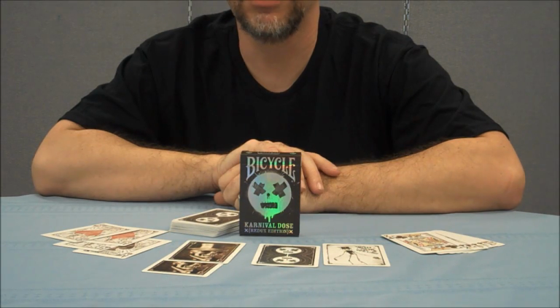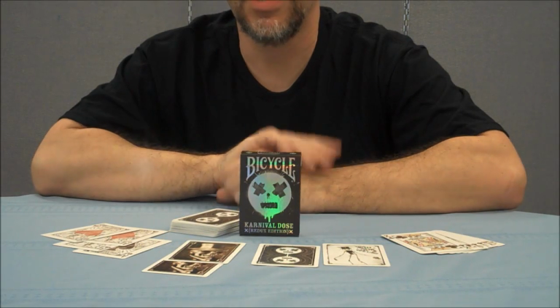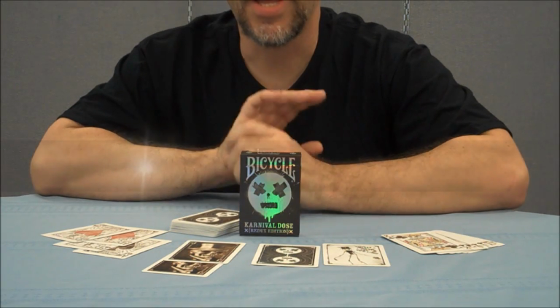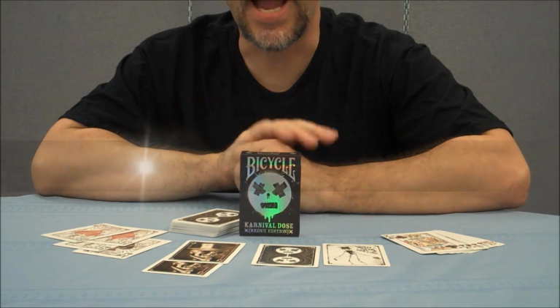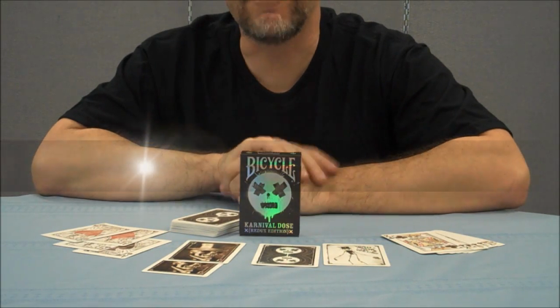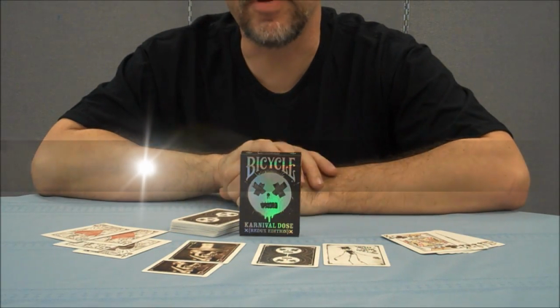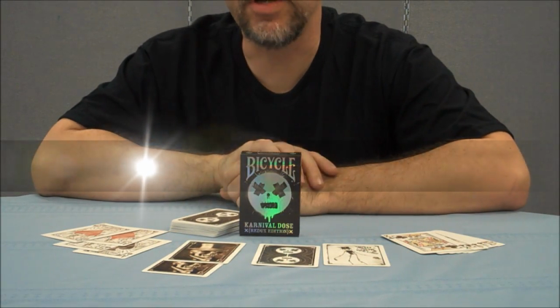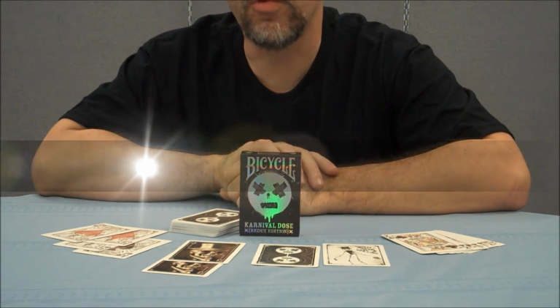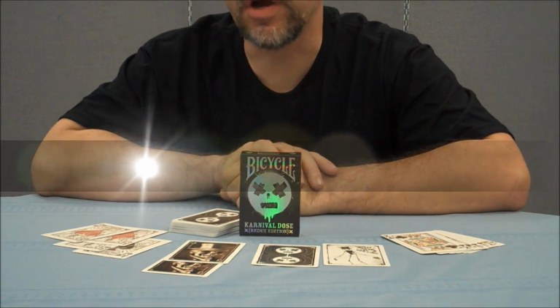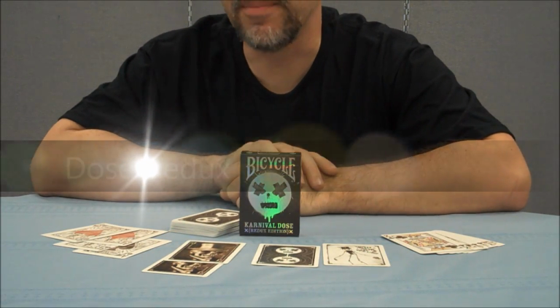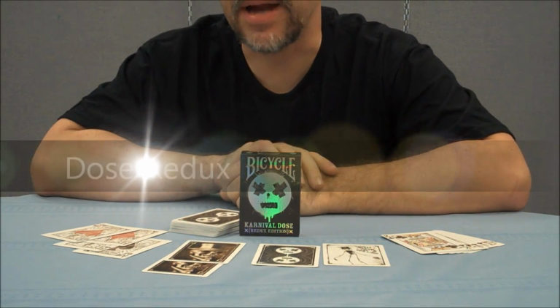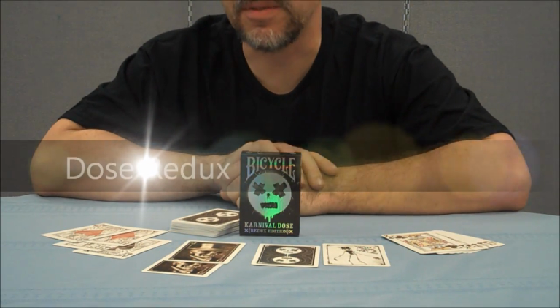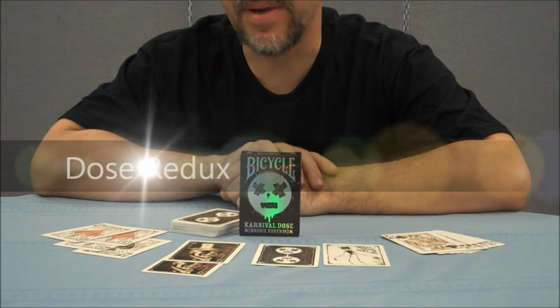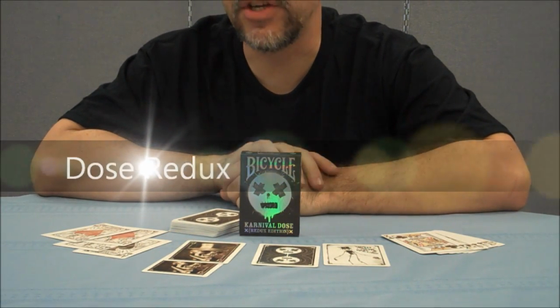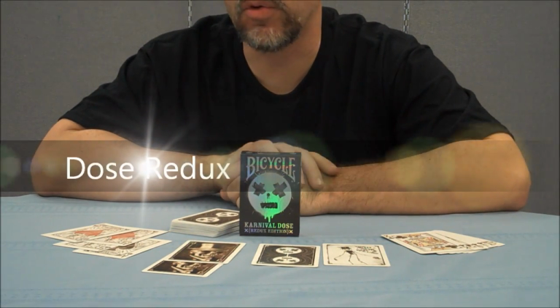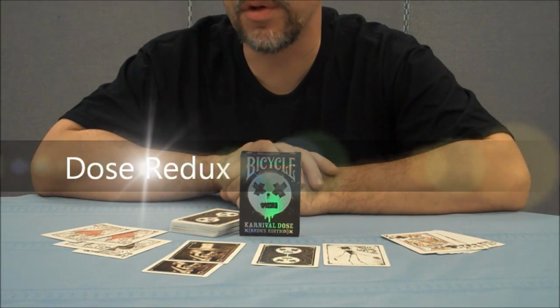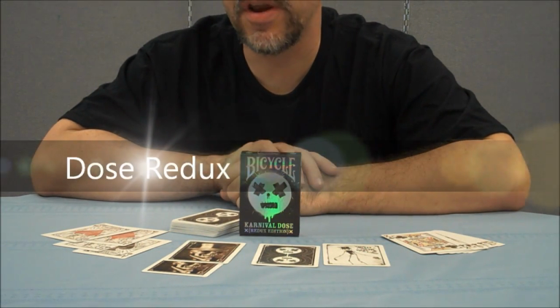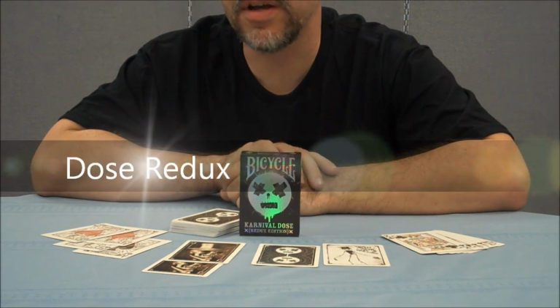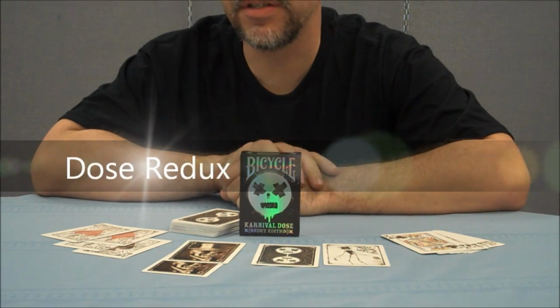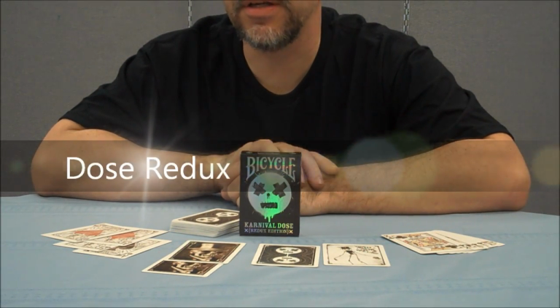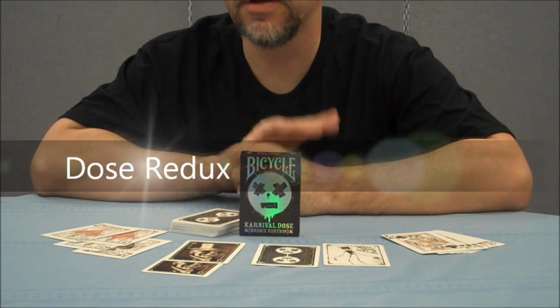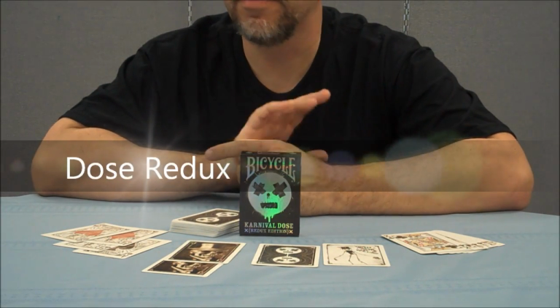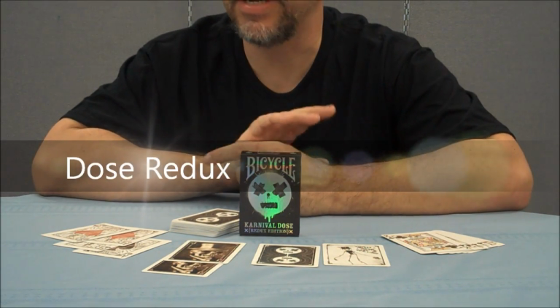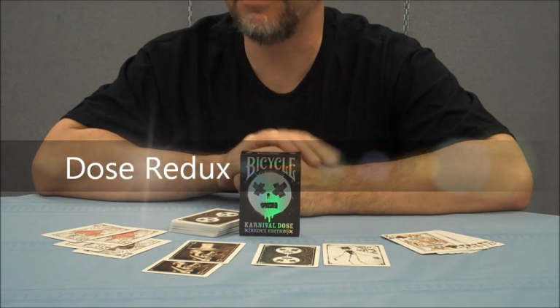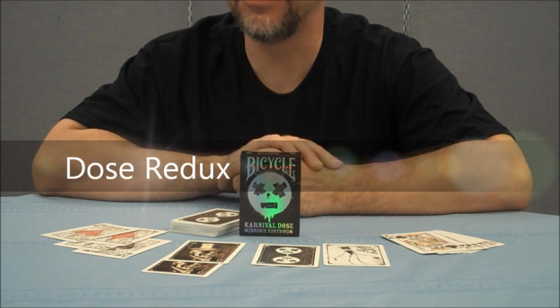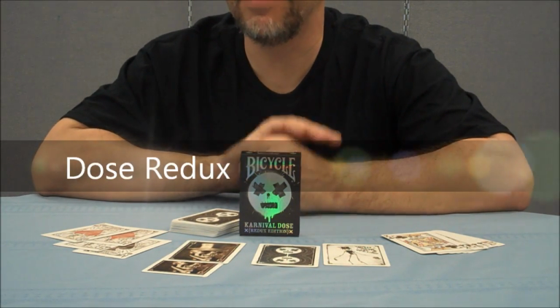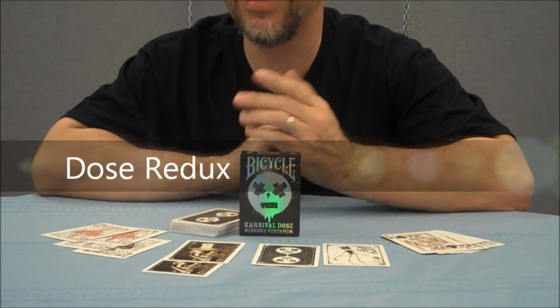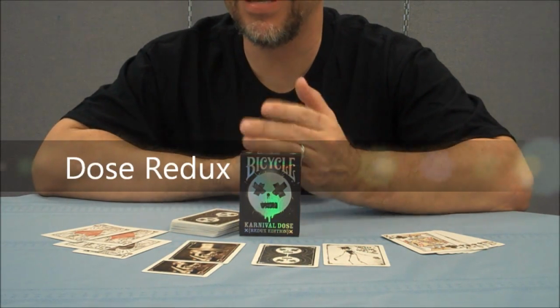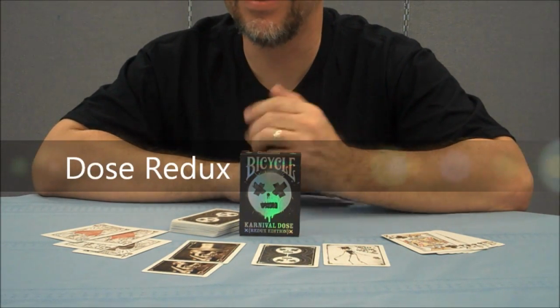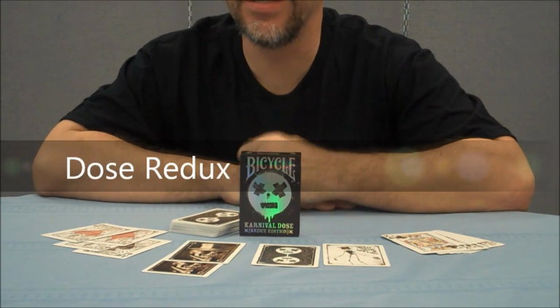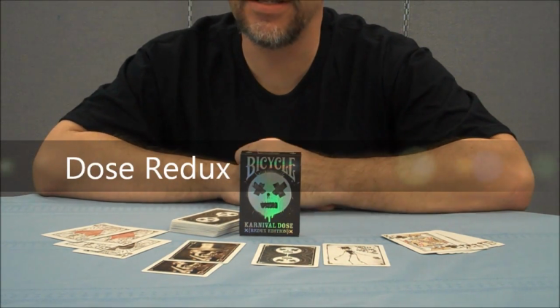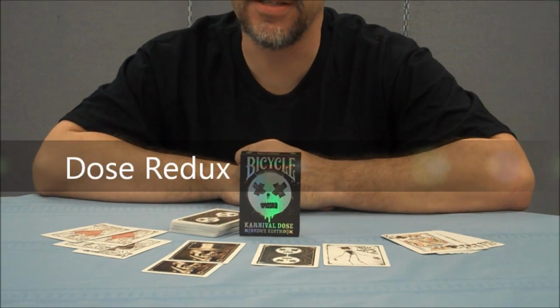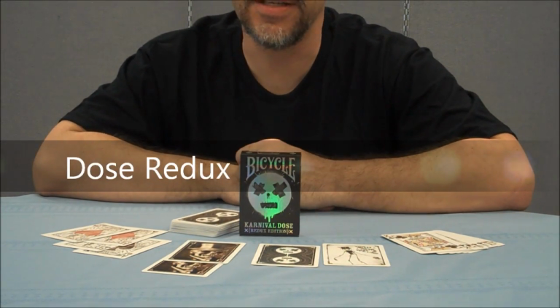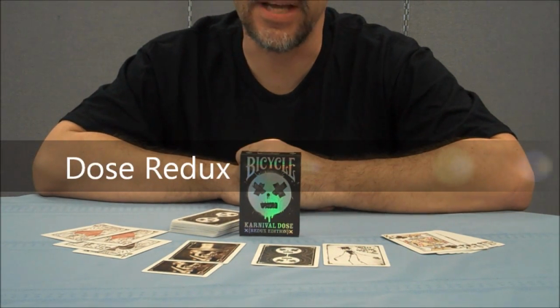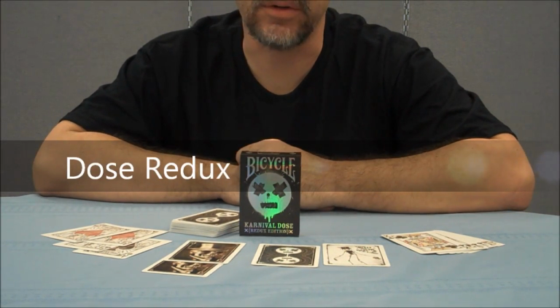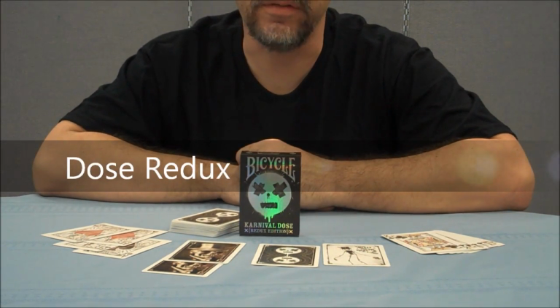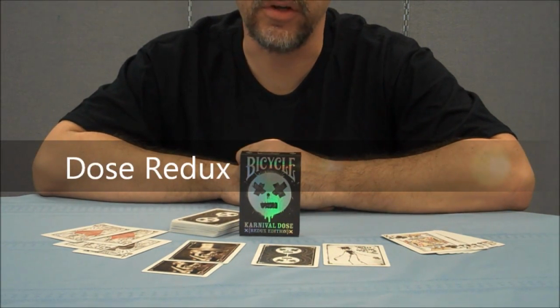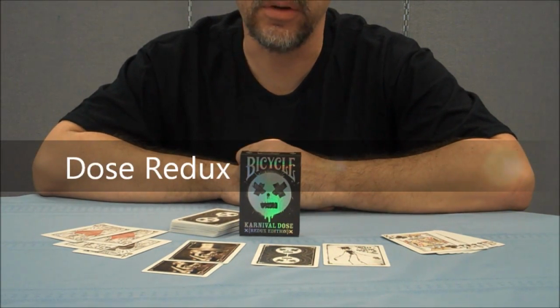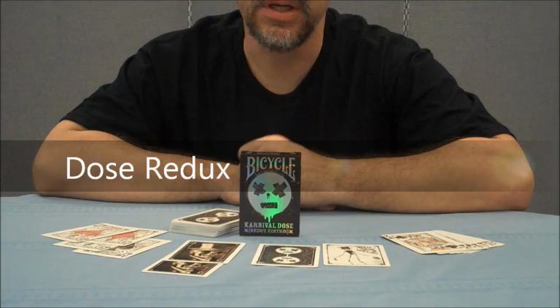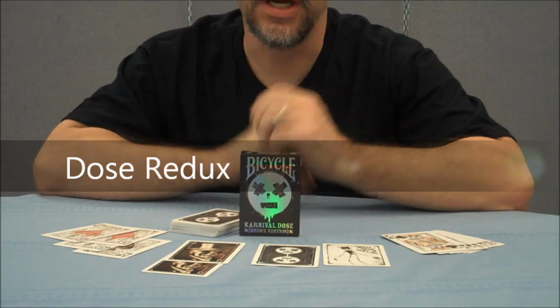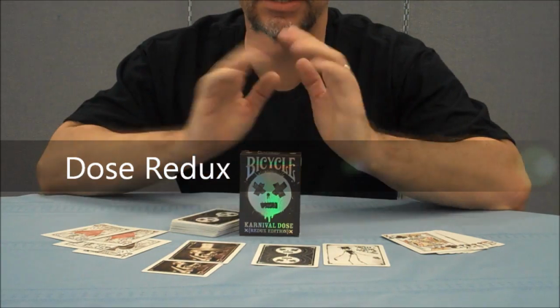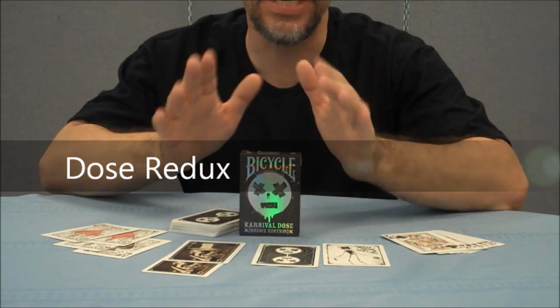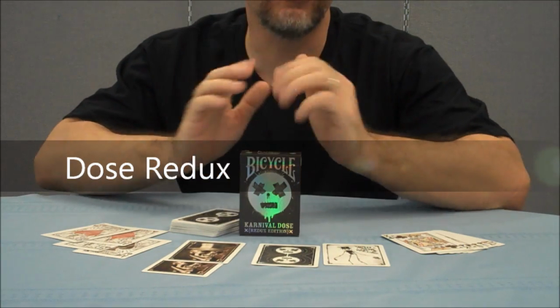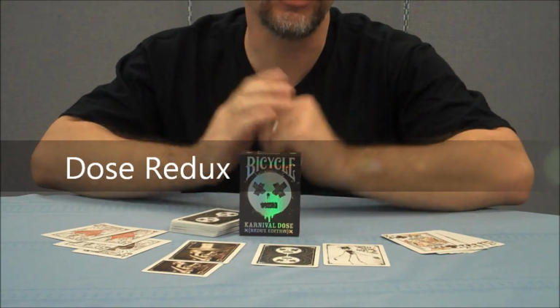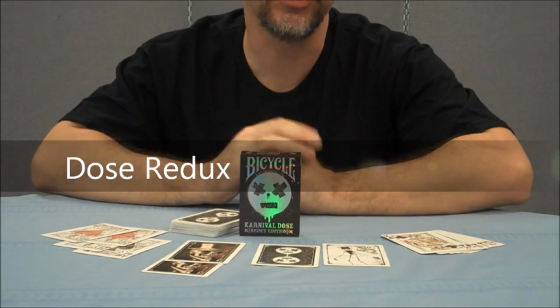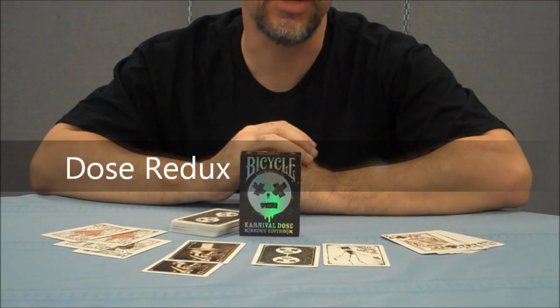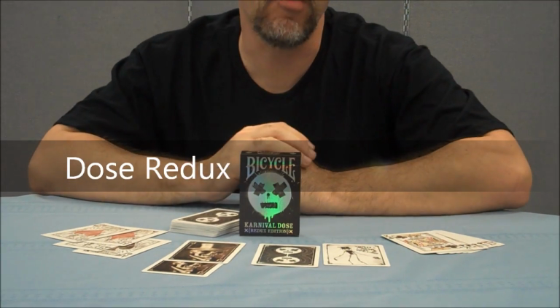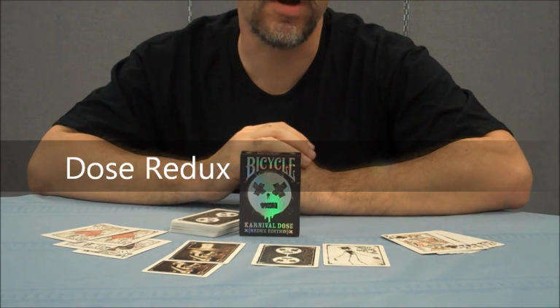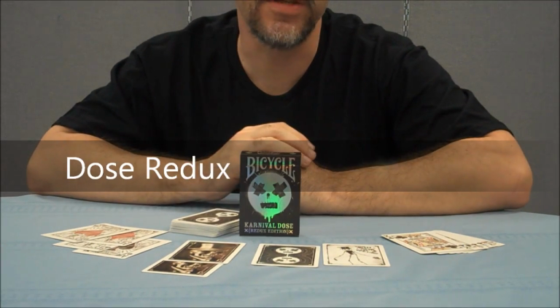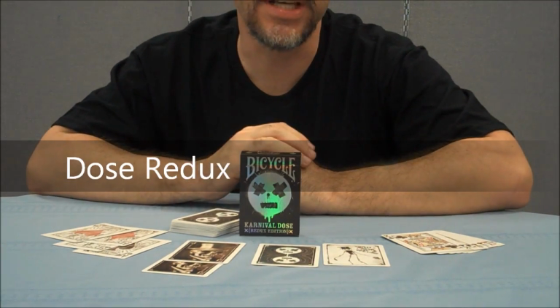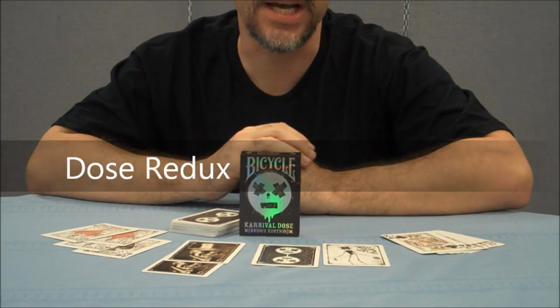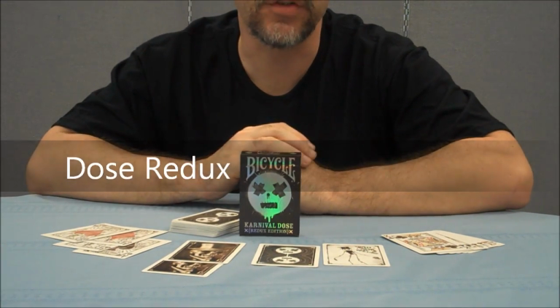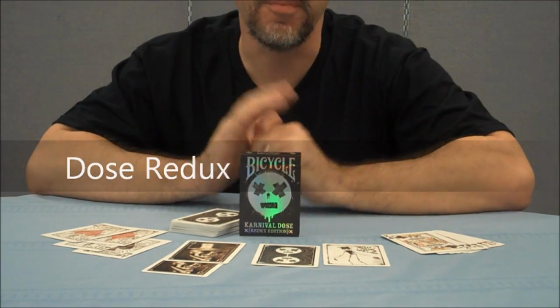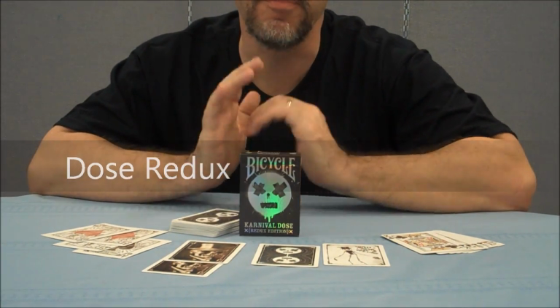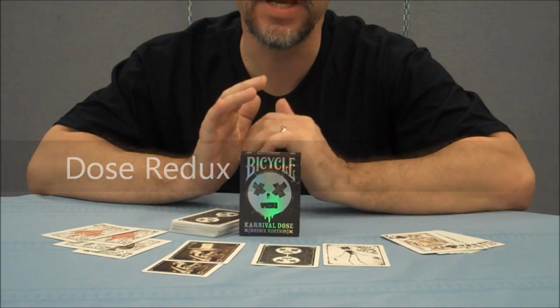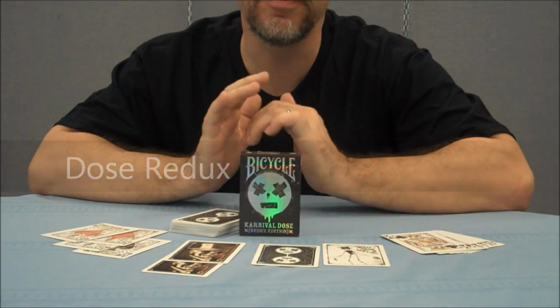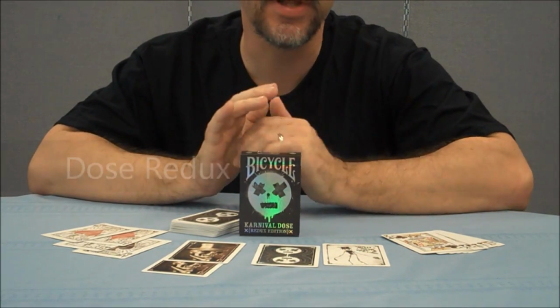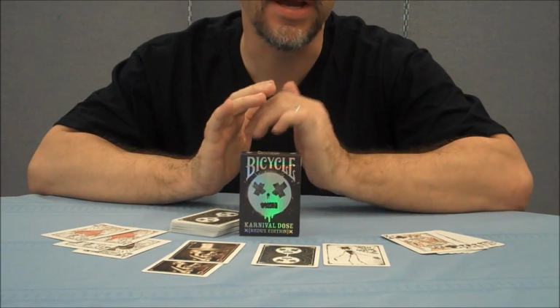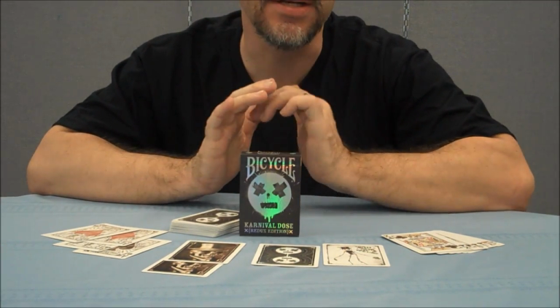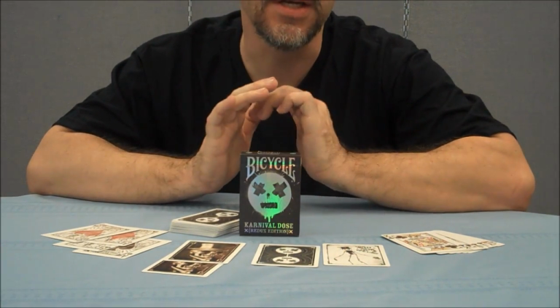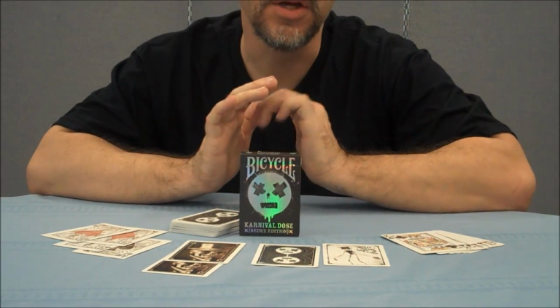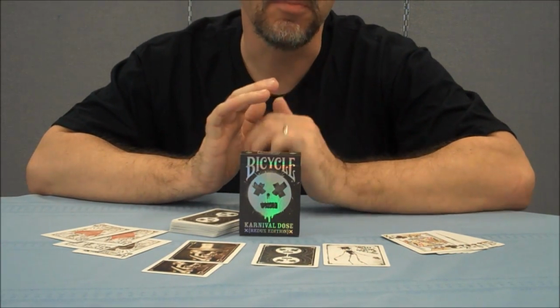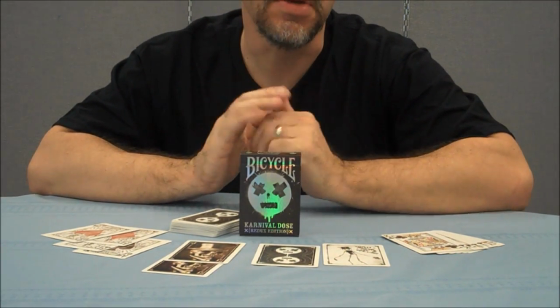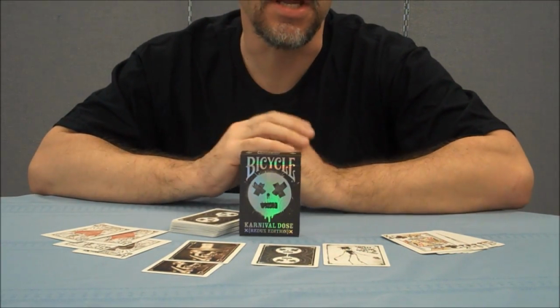Hi everybody! Welcome back to Magic Orthodoxy. My name is David and this is a deck review. Today we're going to look at one of the decks from Big Blind Media.